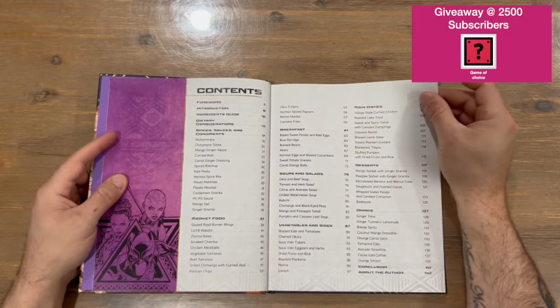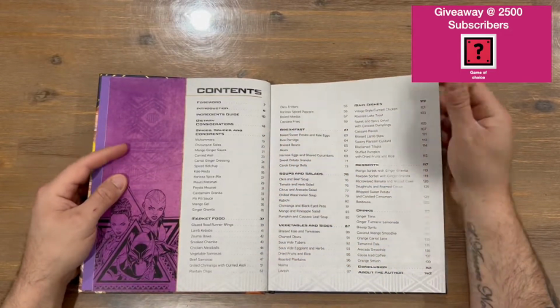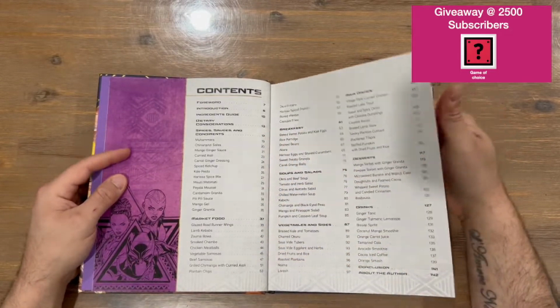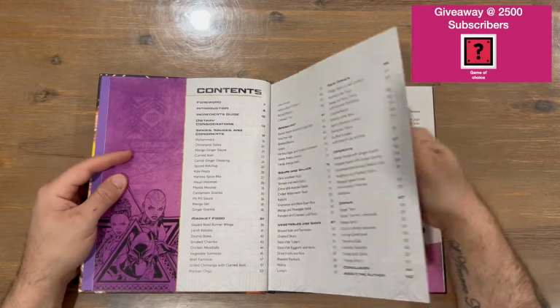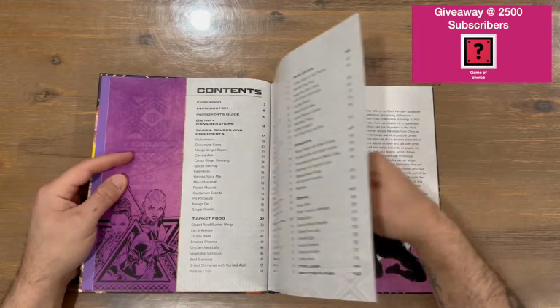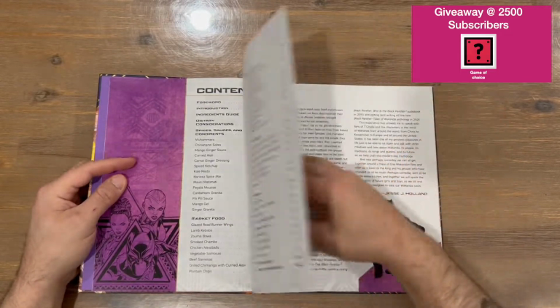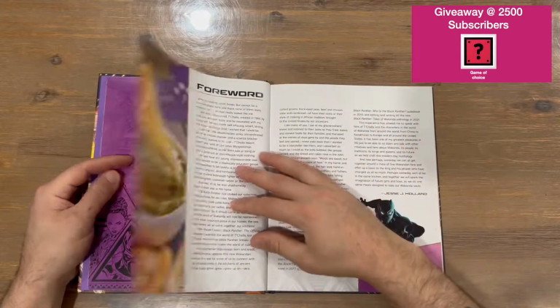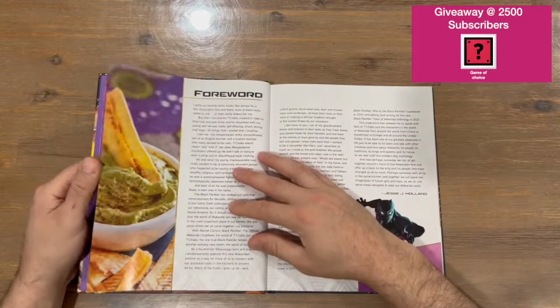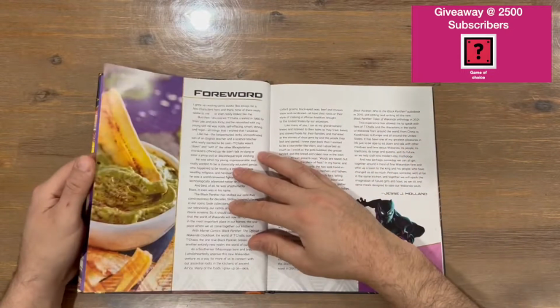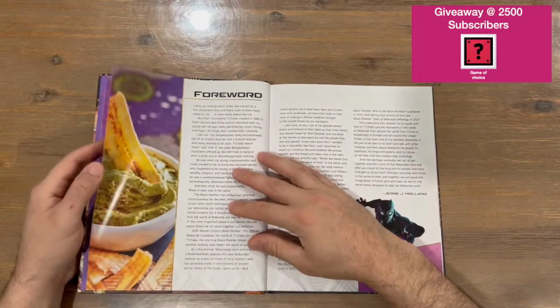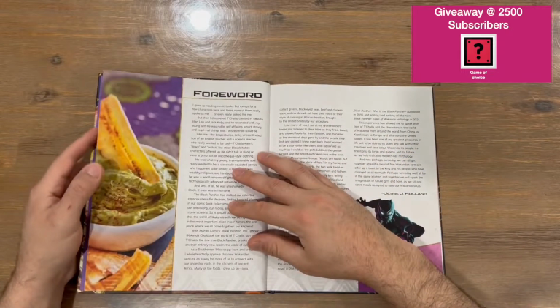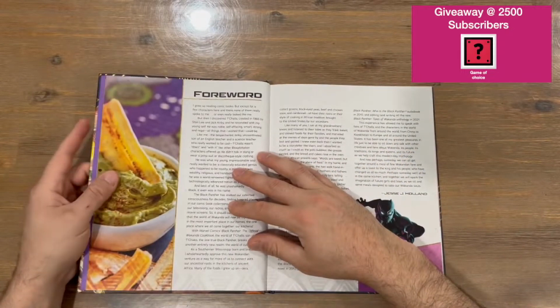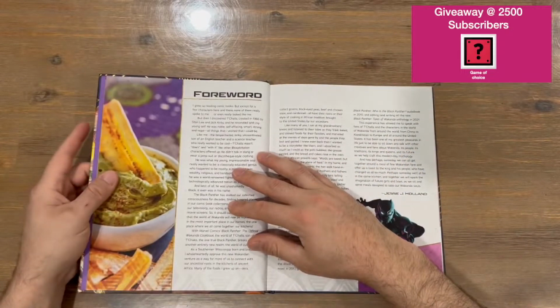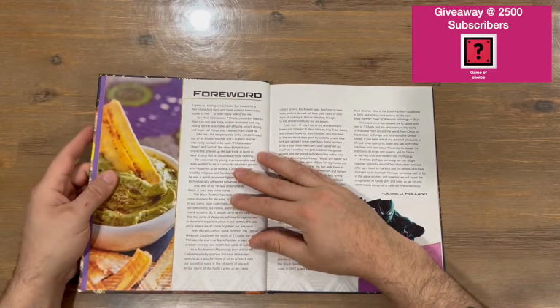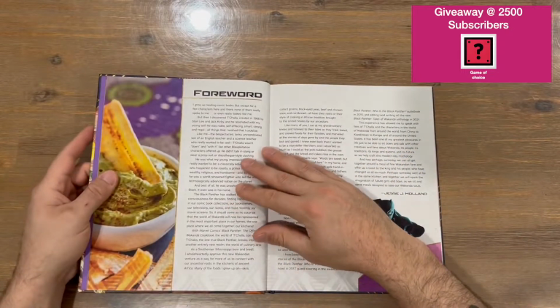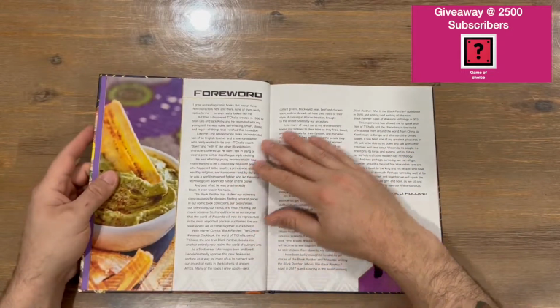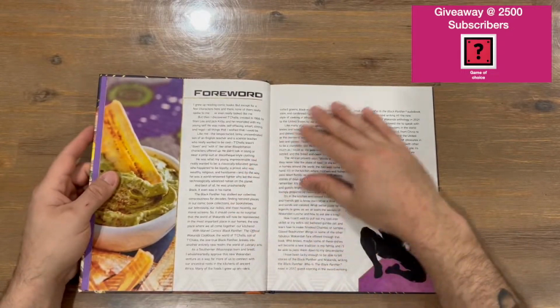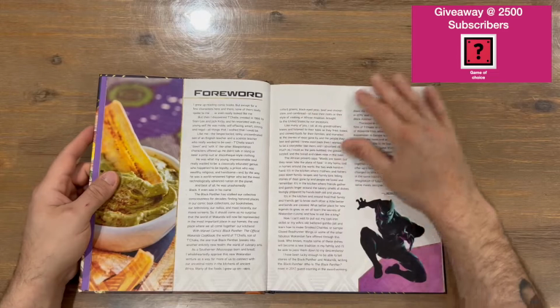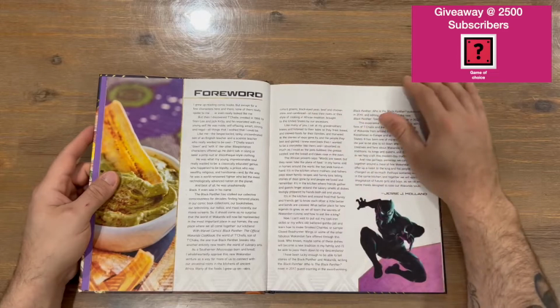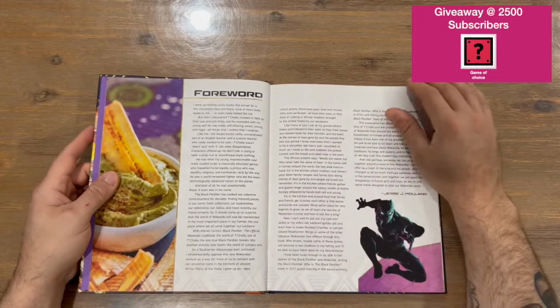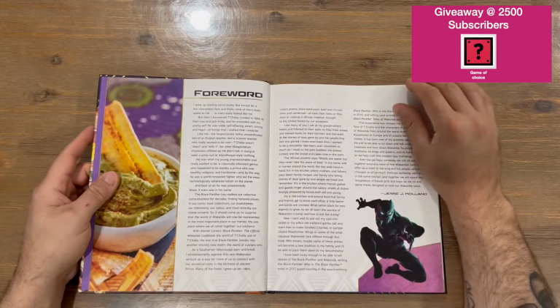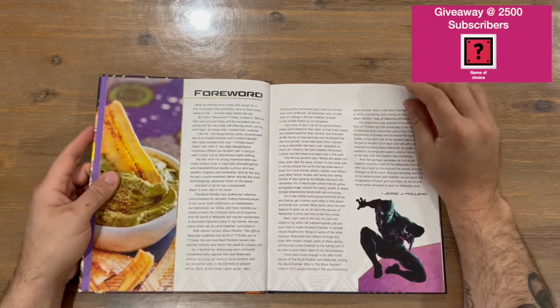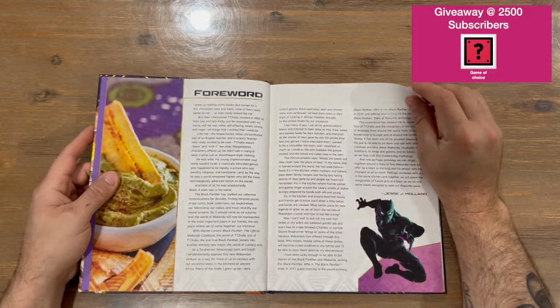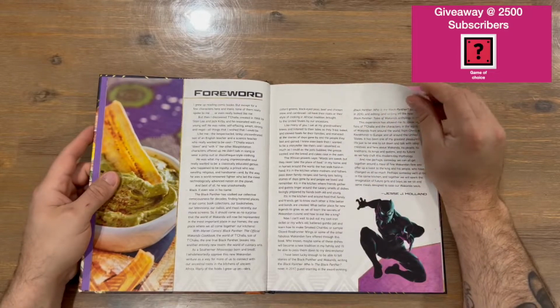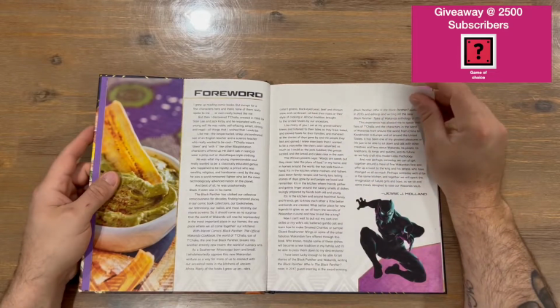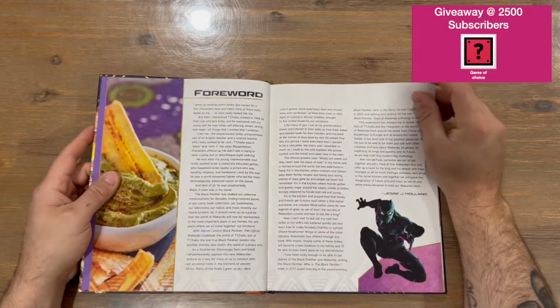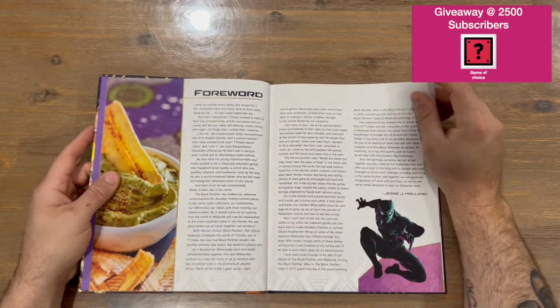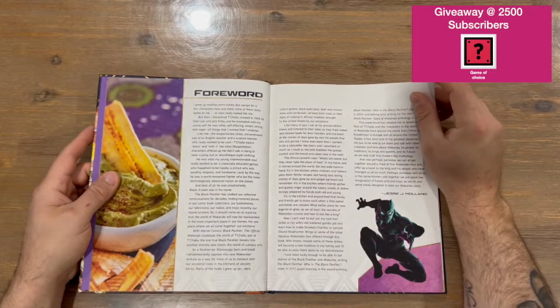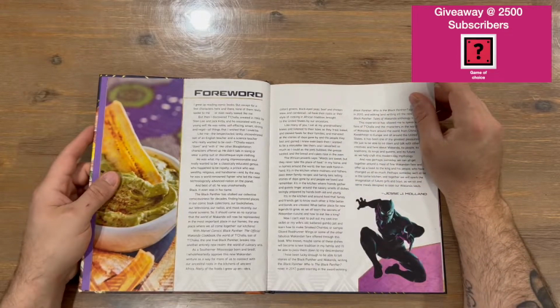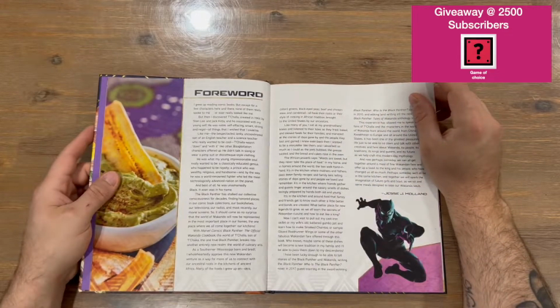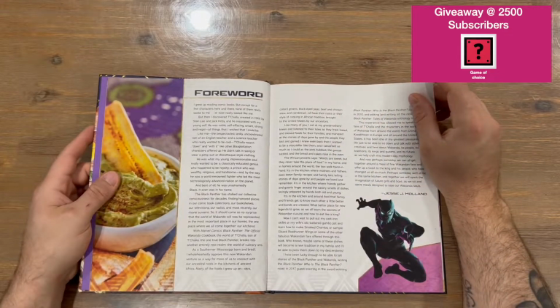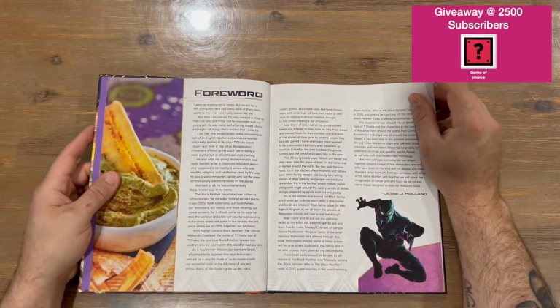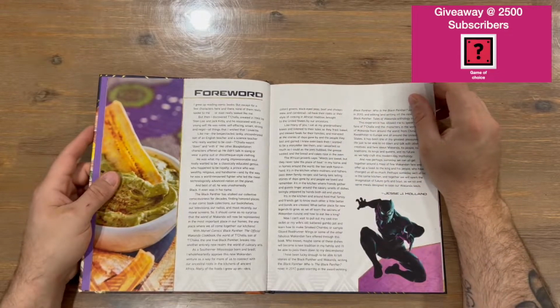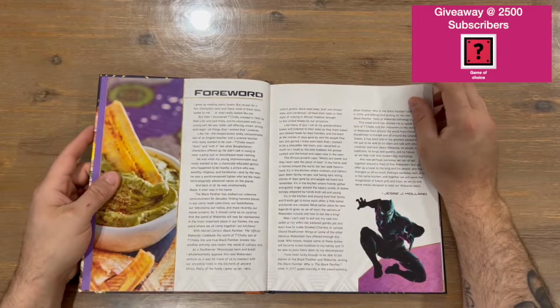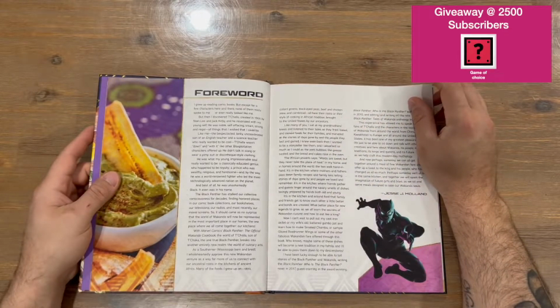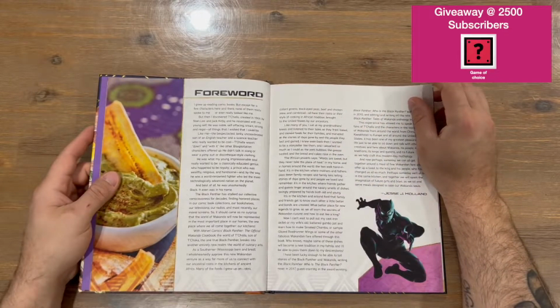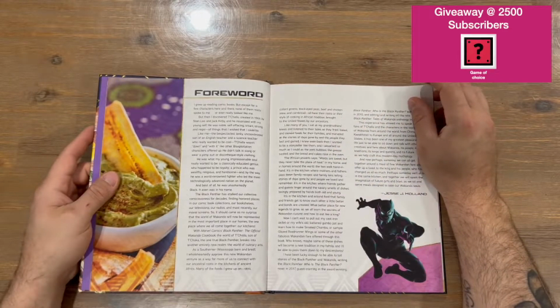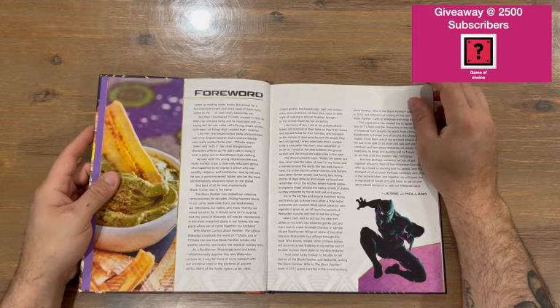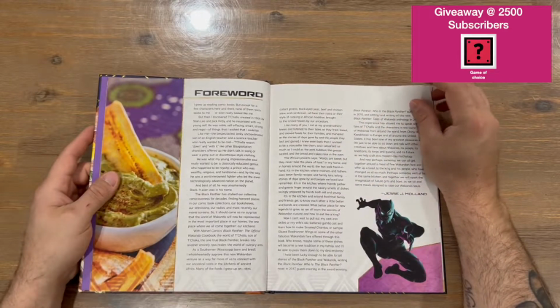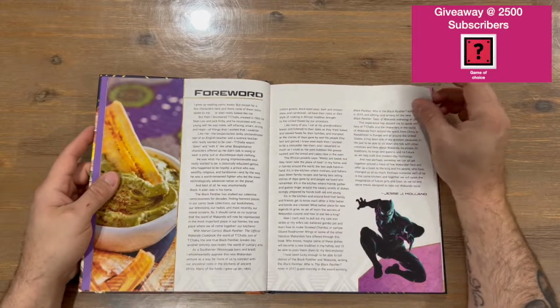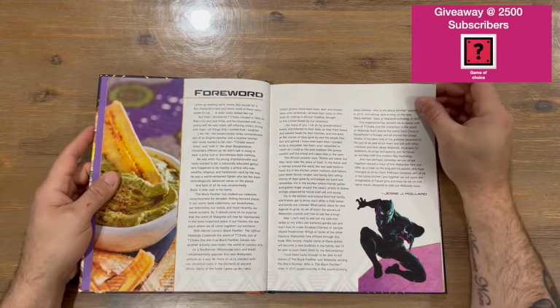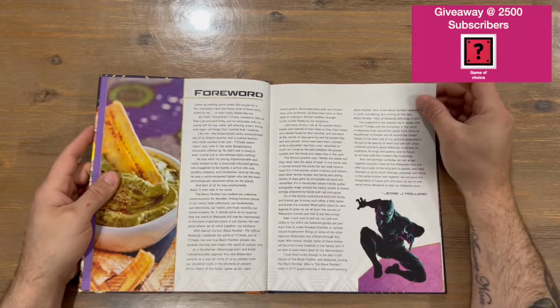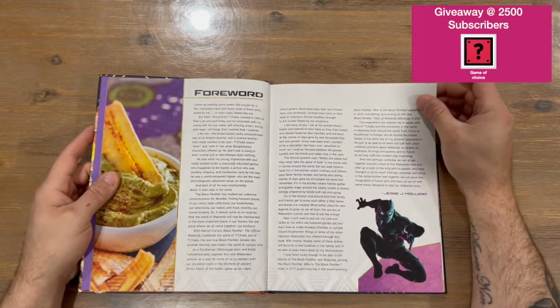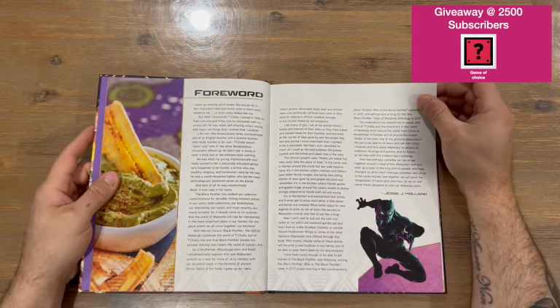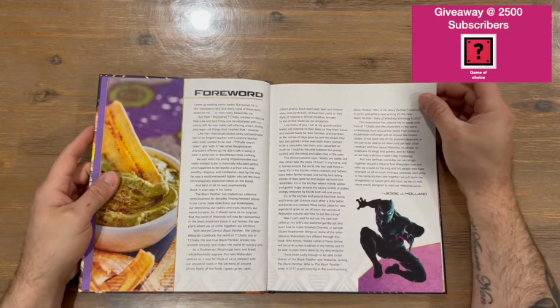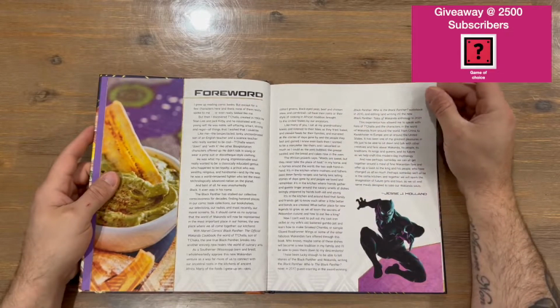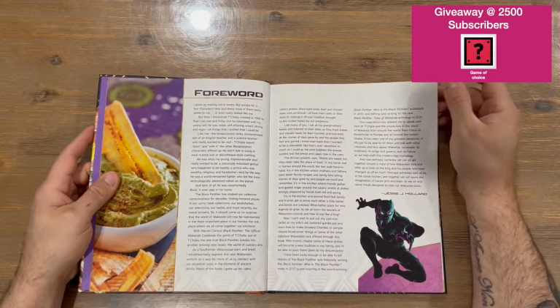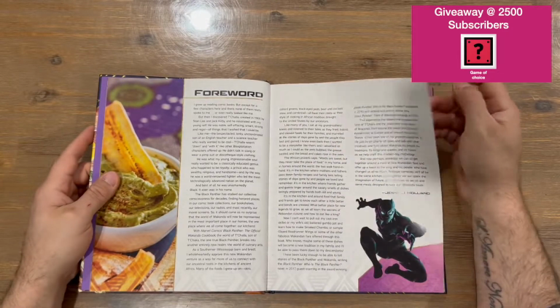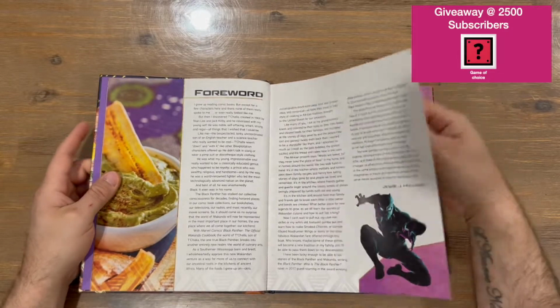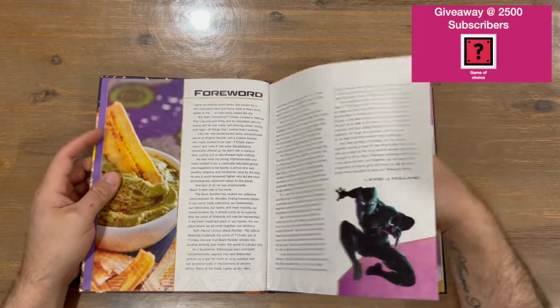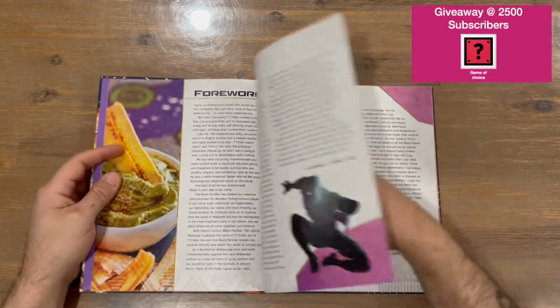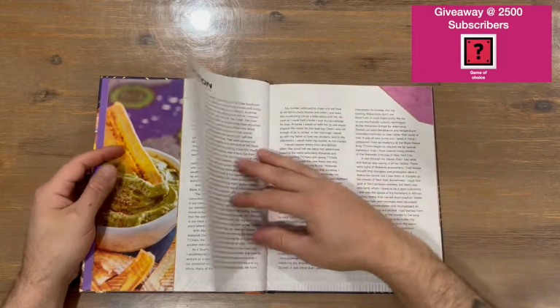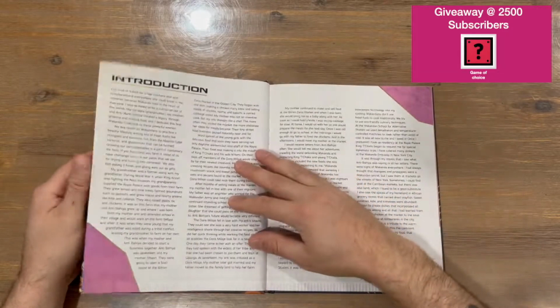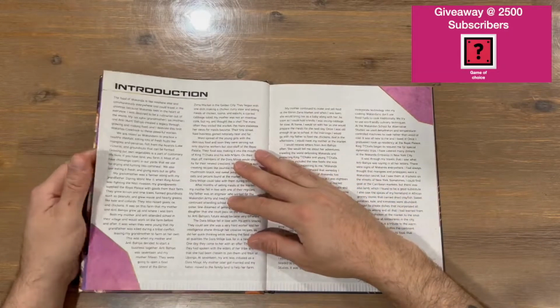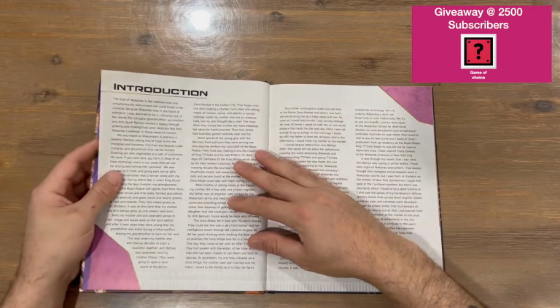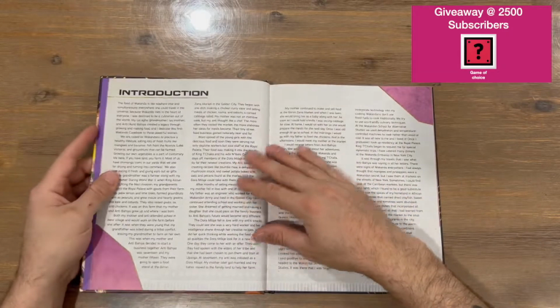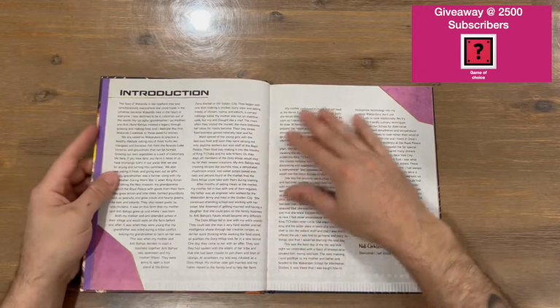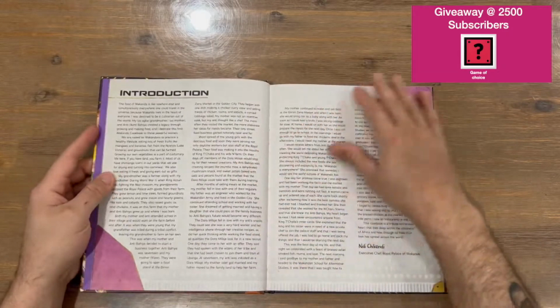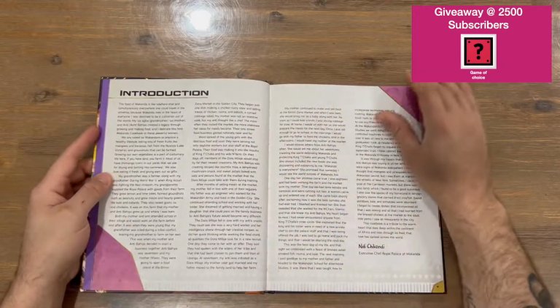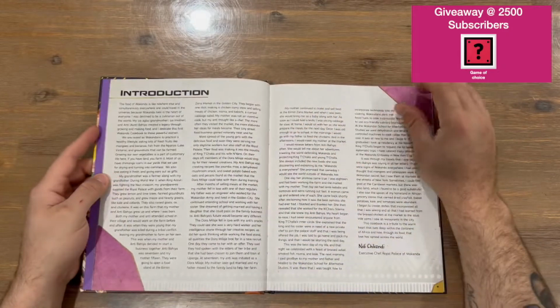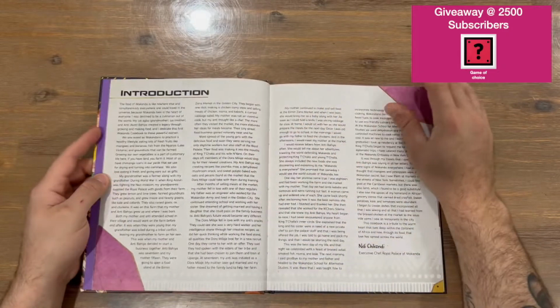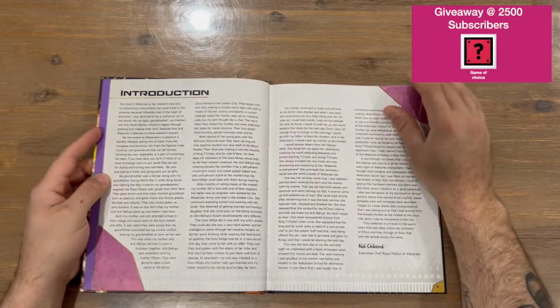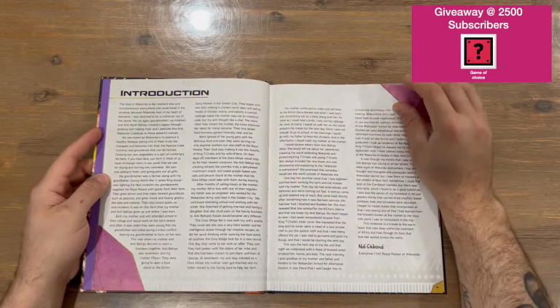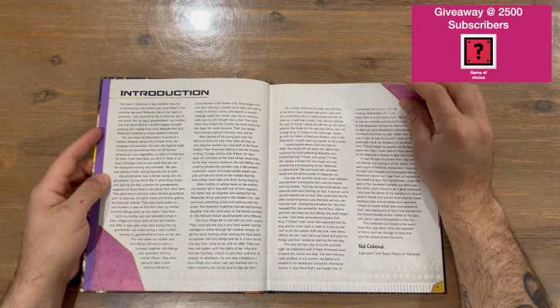We've got the contents section of the cookbook so you can jump to wherever you want. There's also a foreword and an introduction.